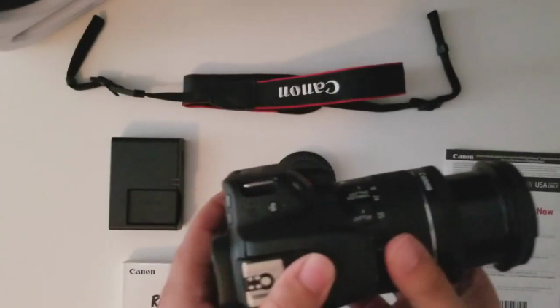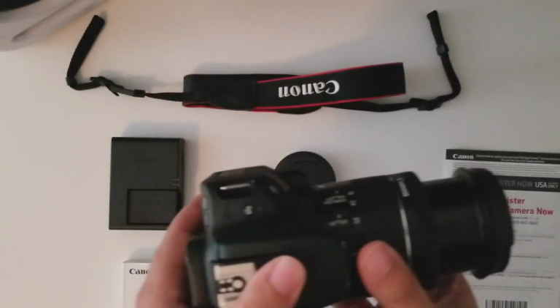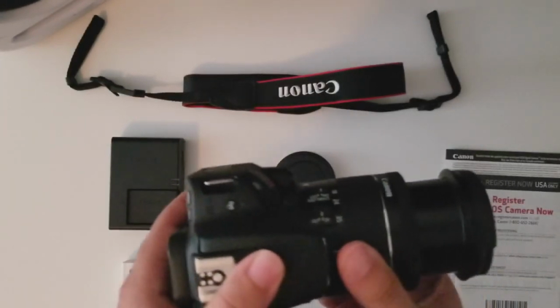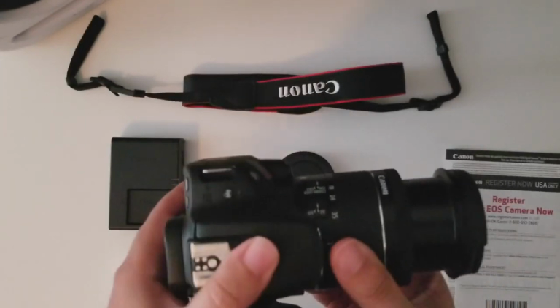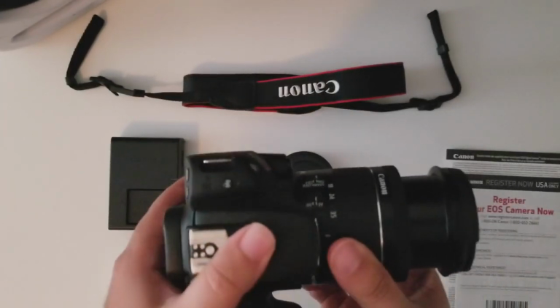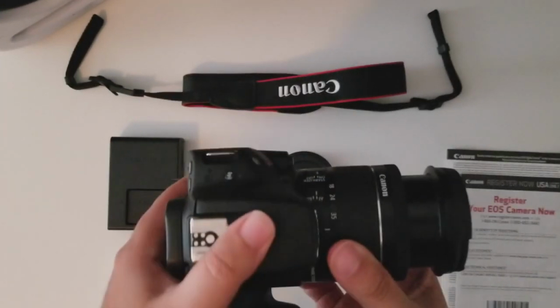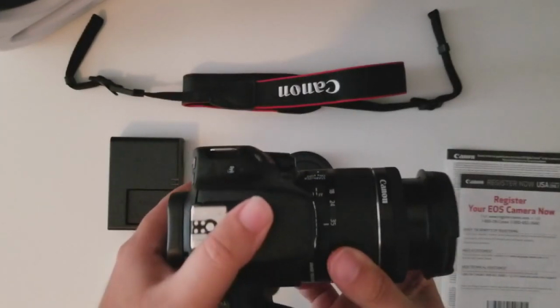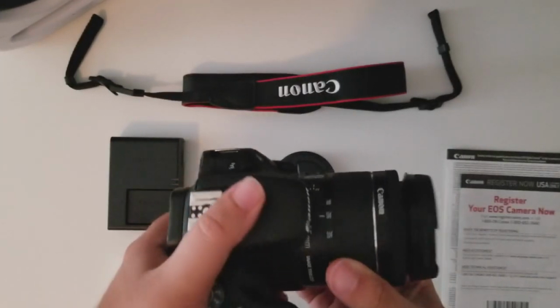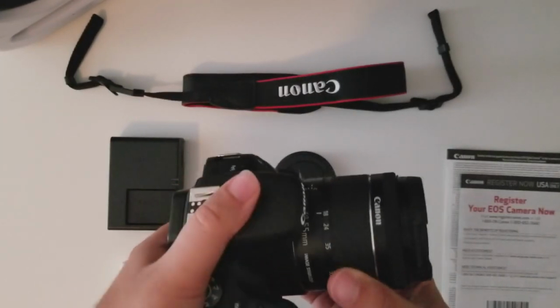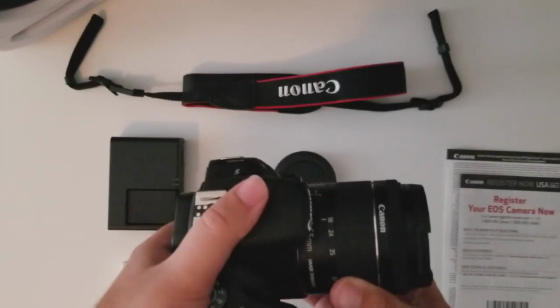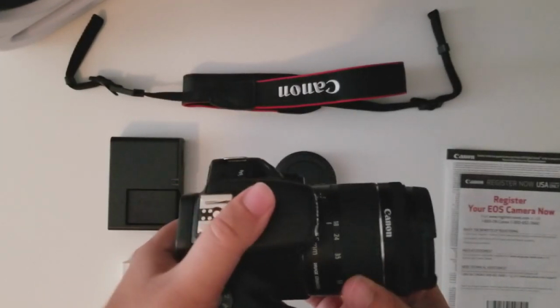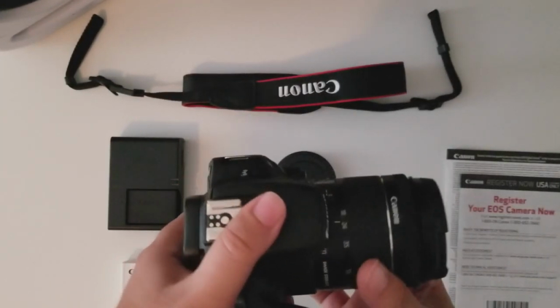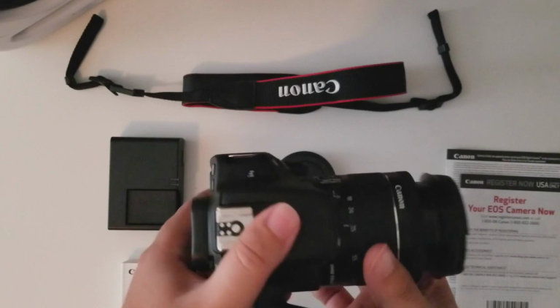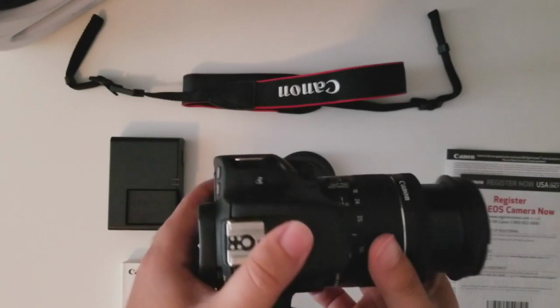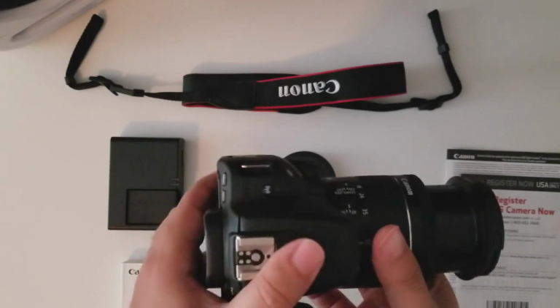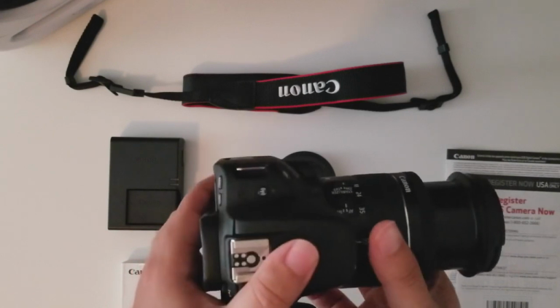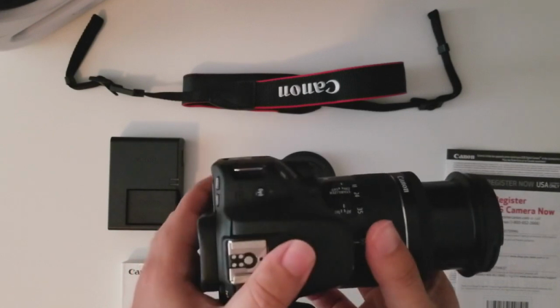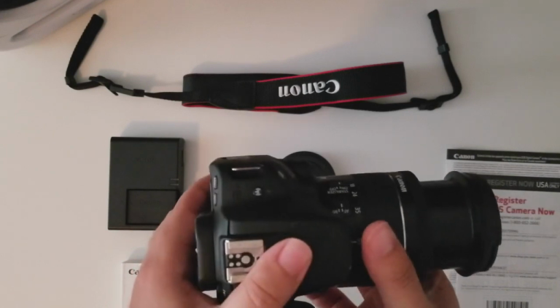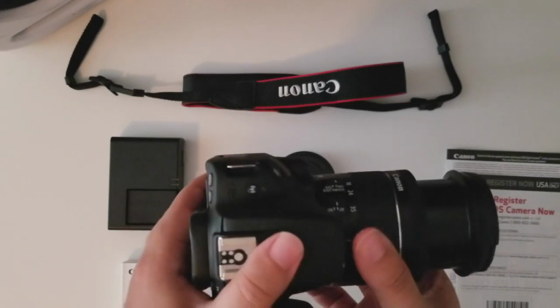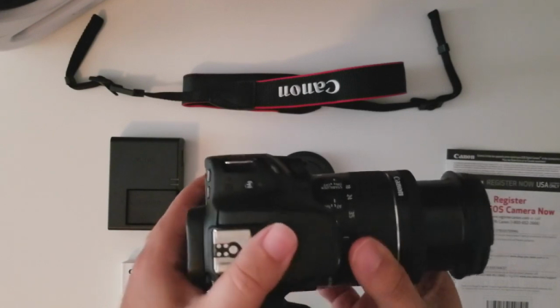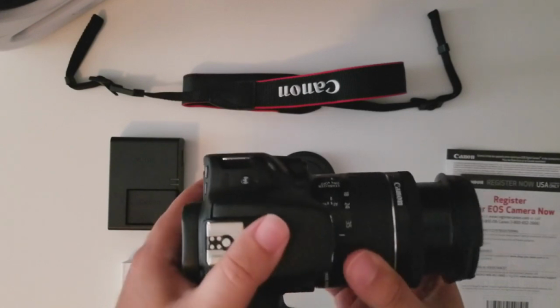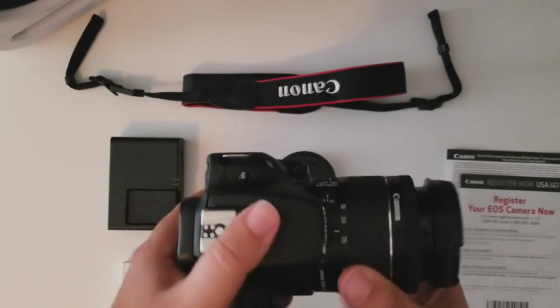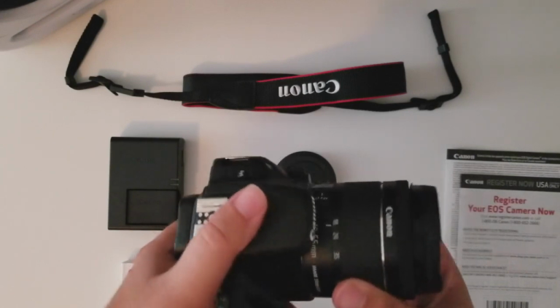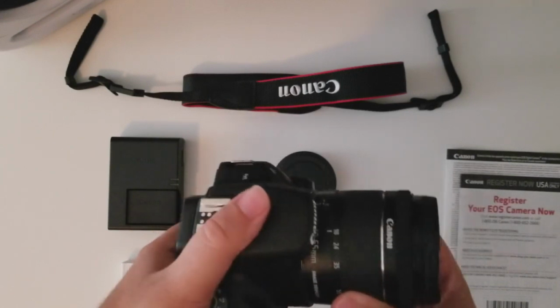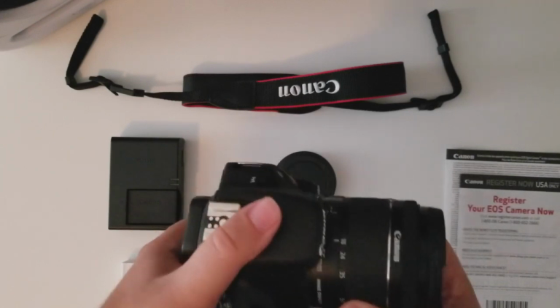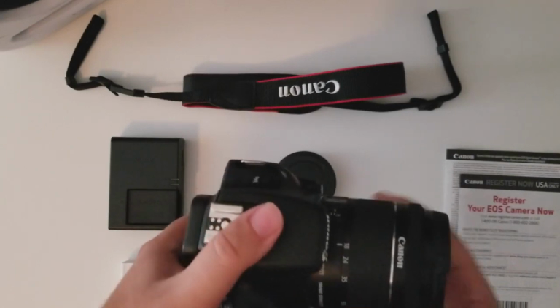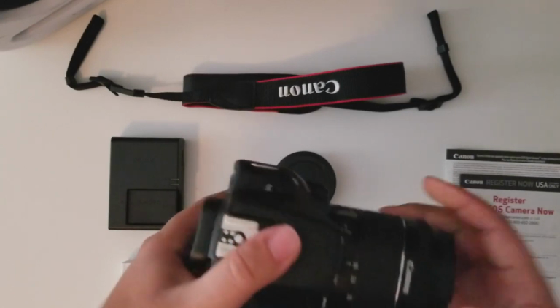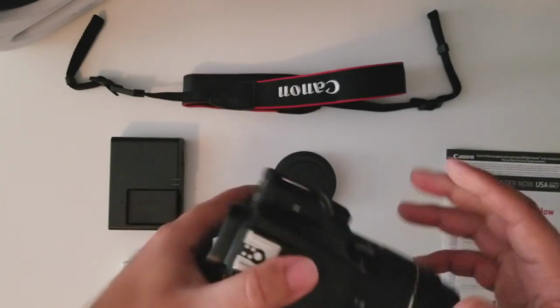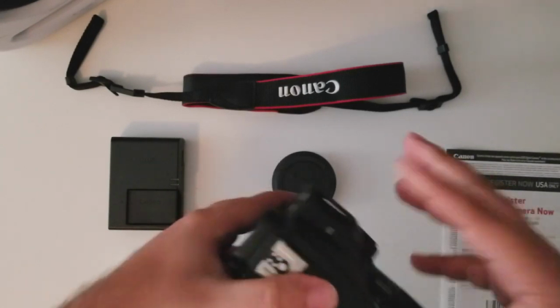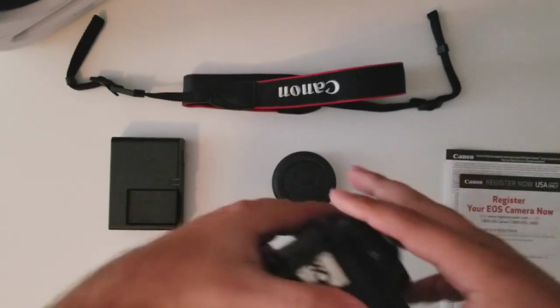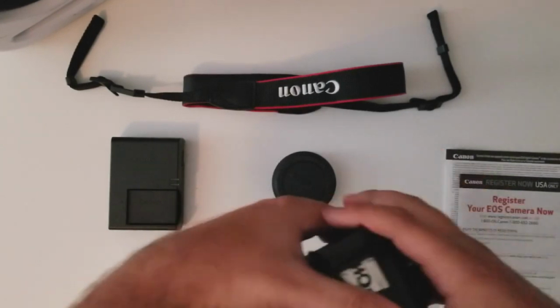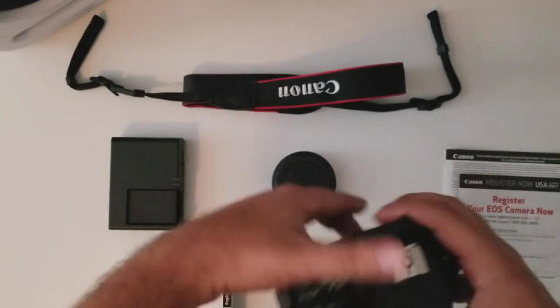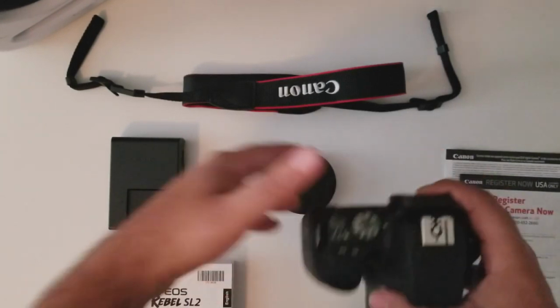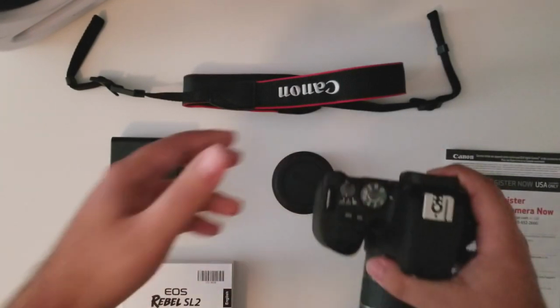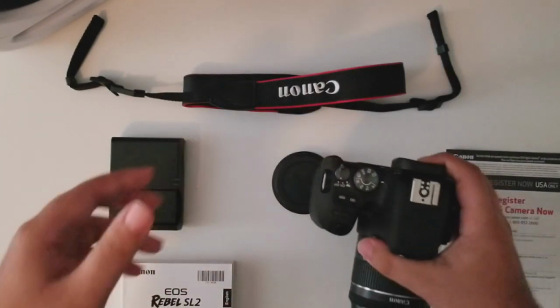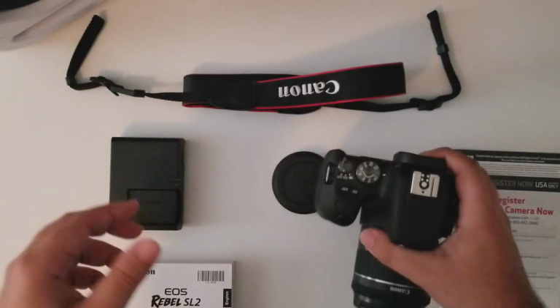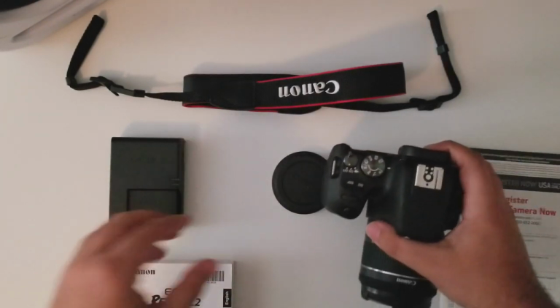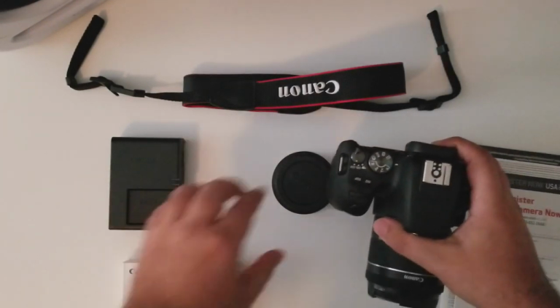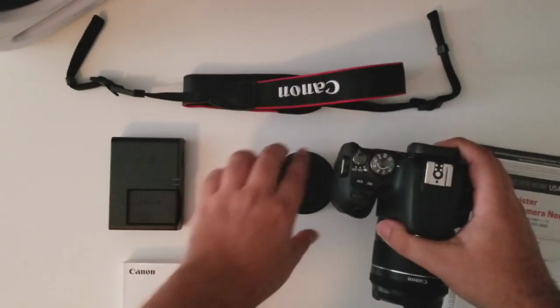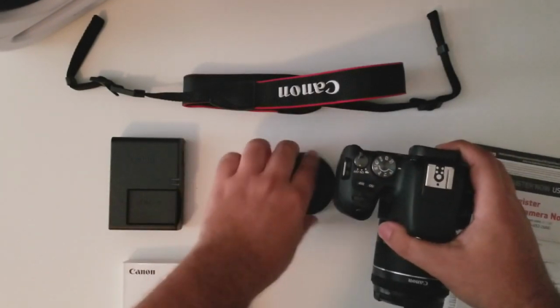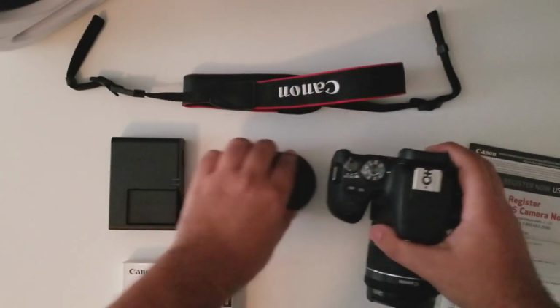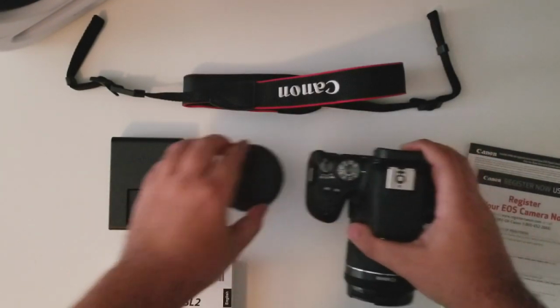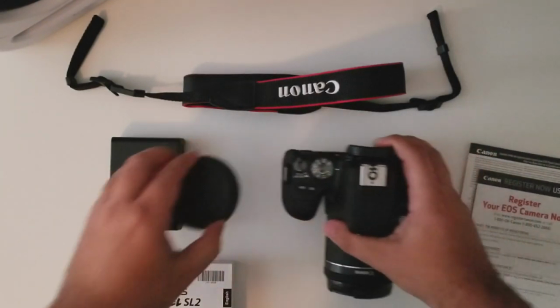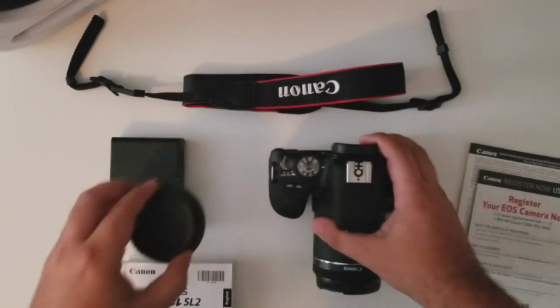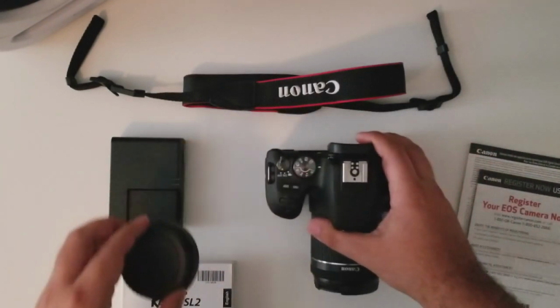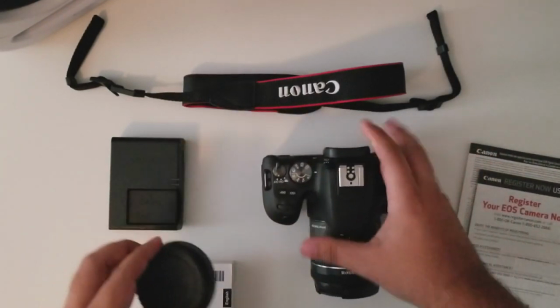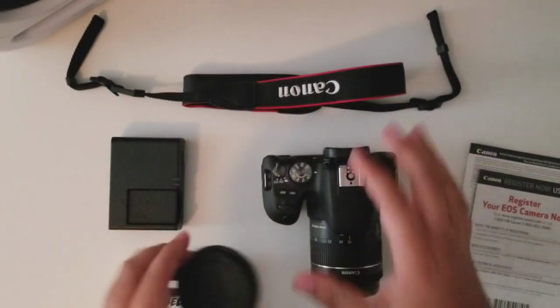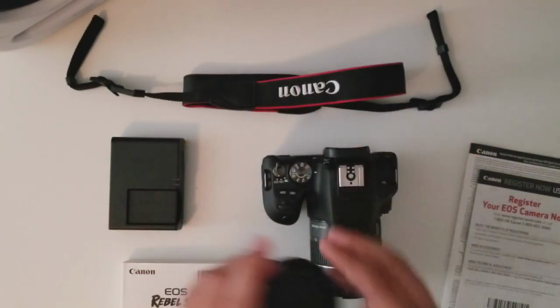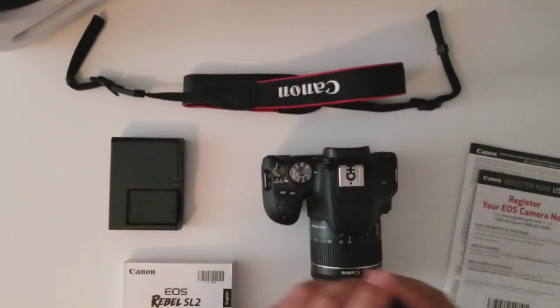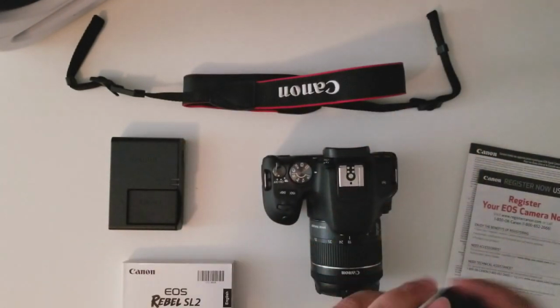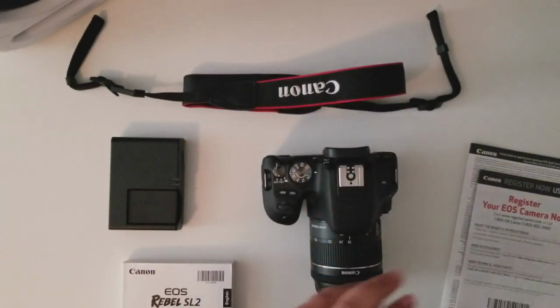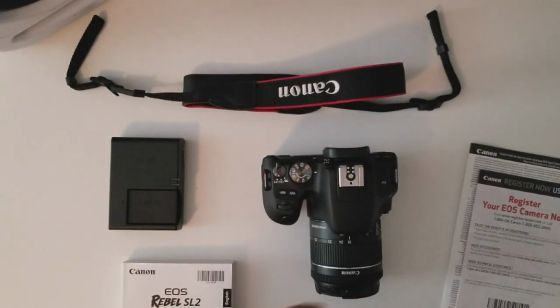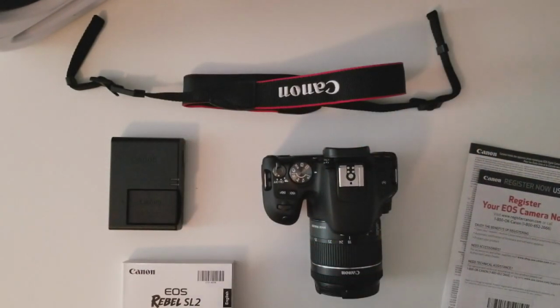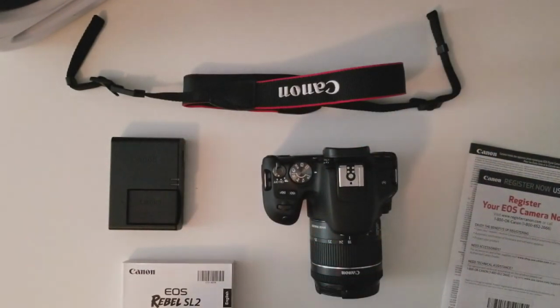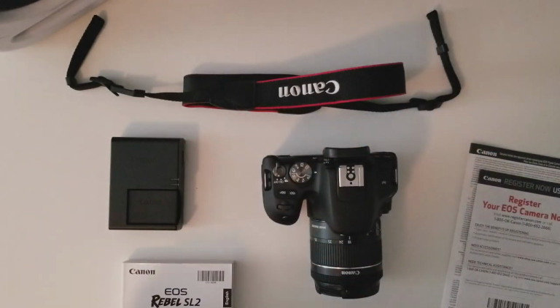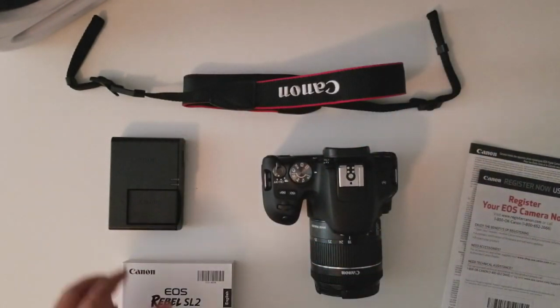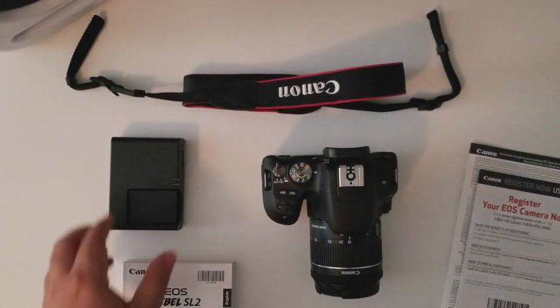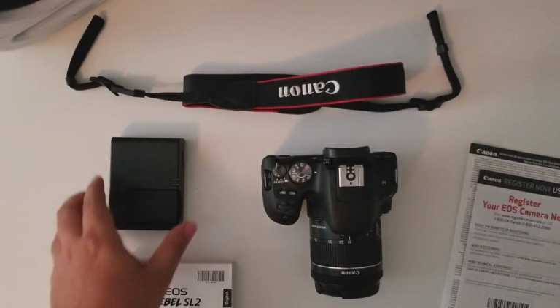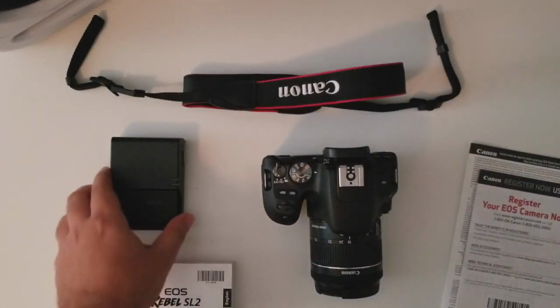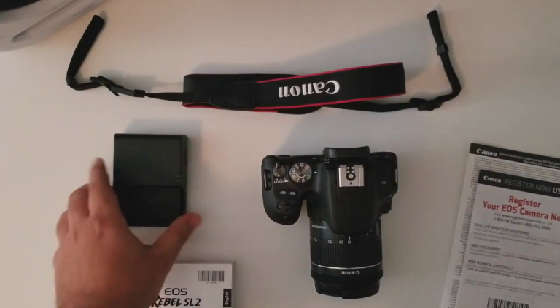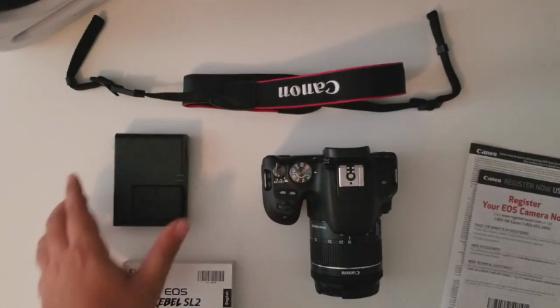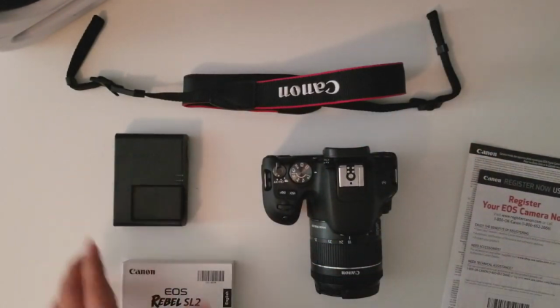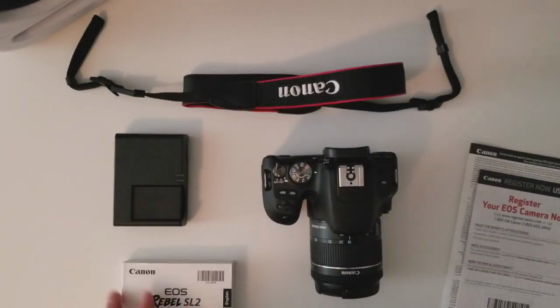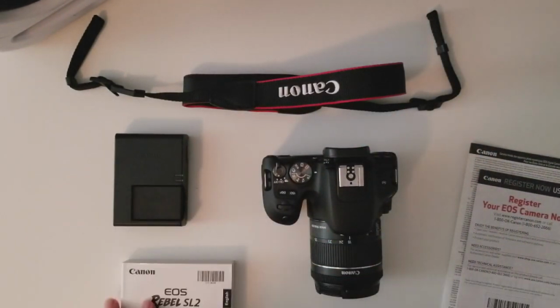This camera has a zoom. That's good. So there you have it — the unboxing.